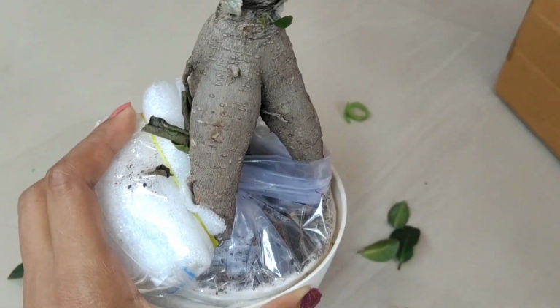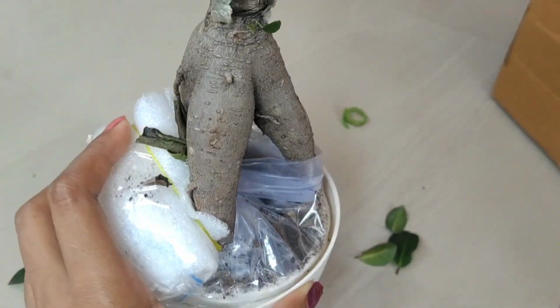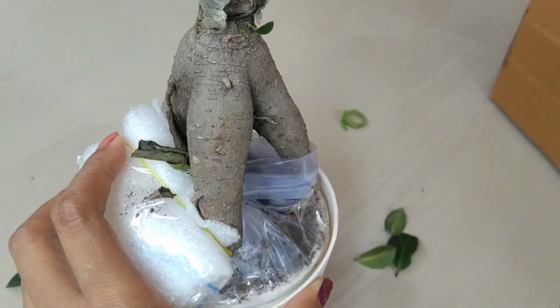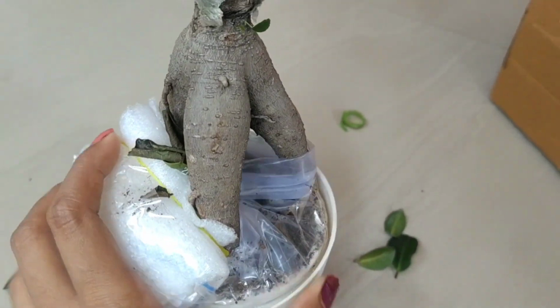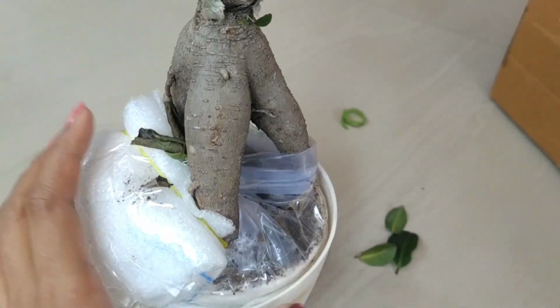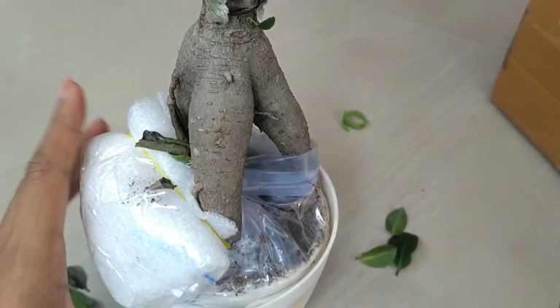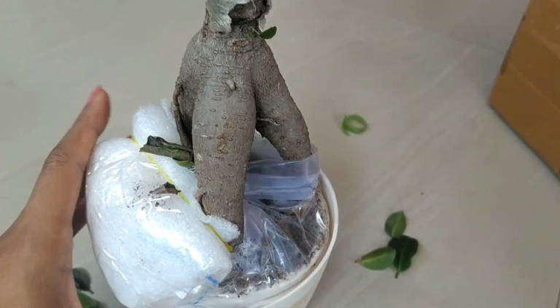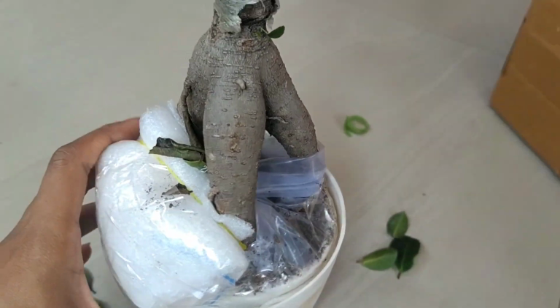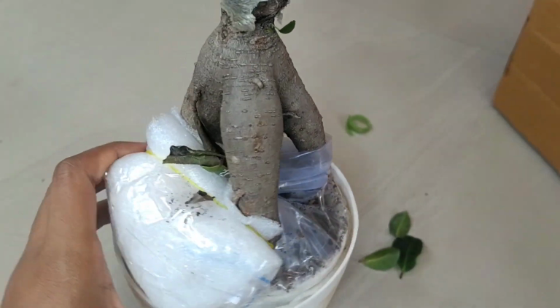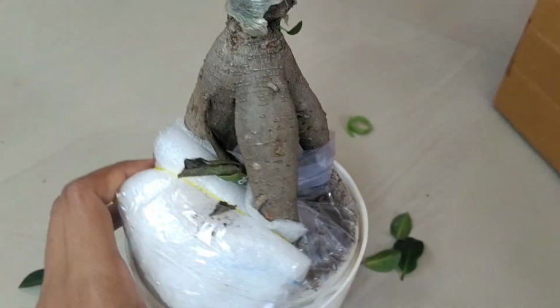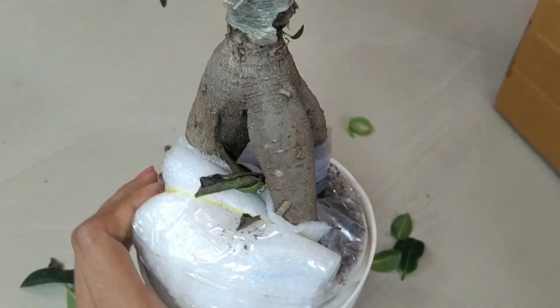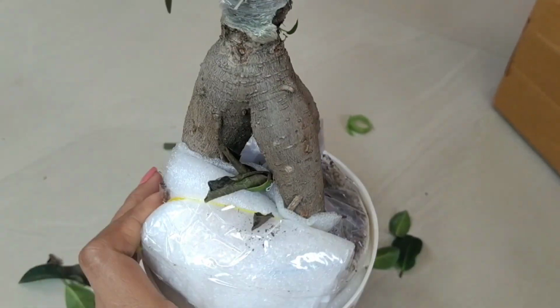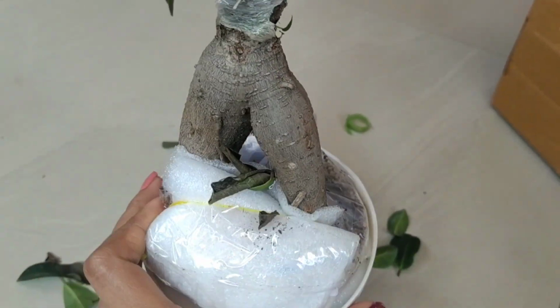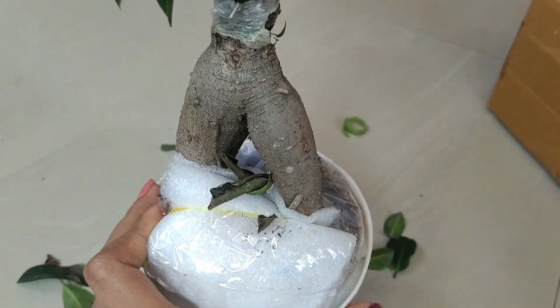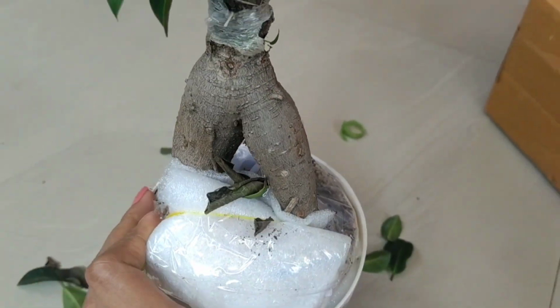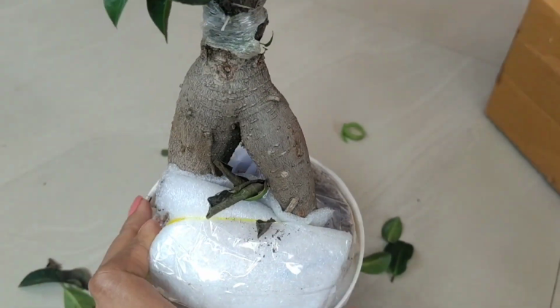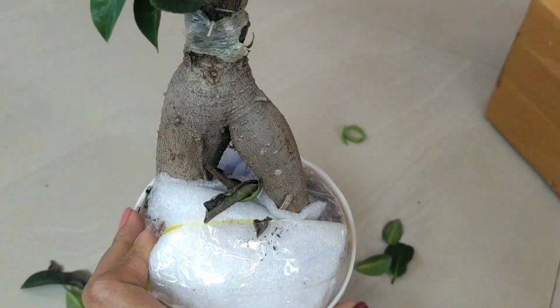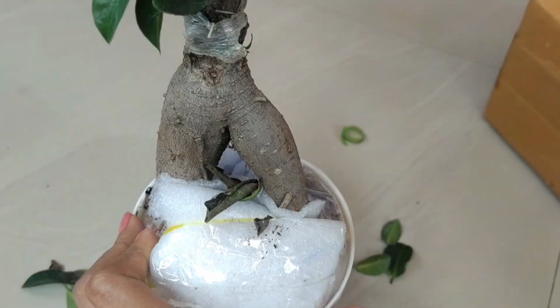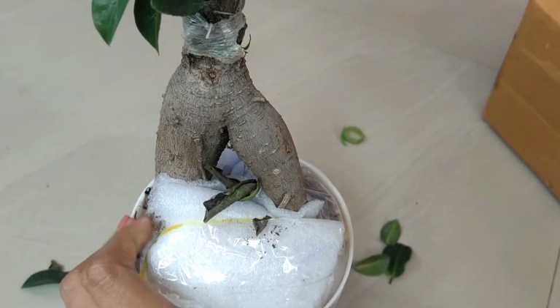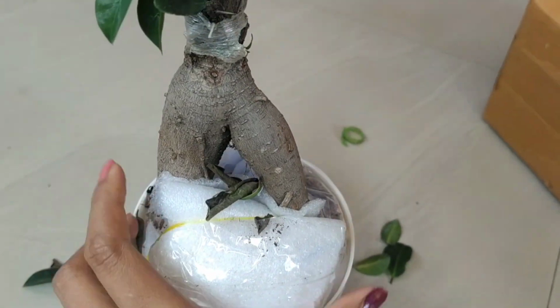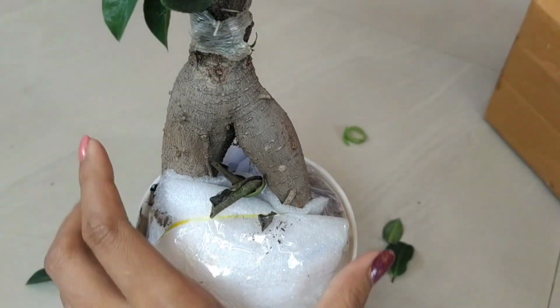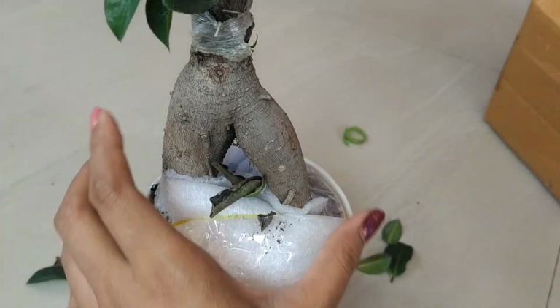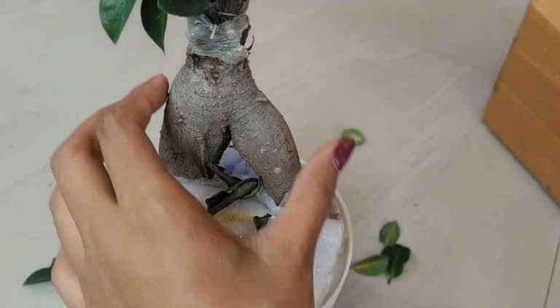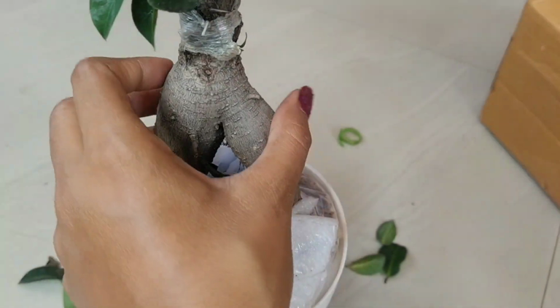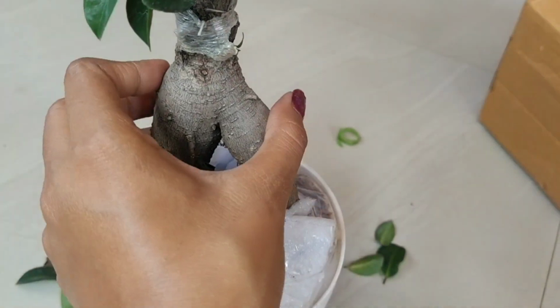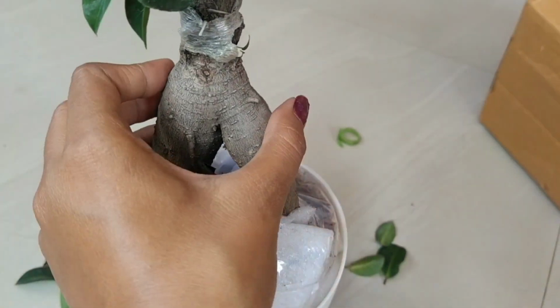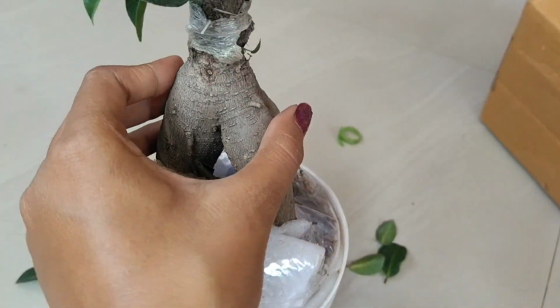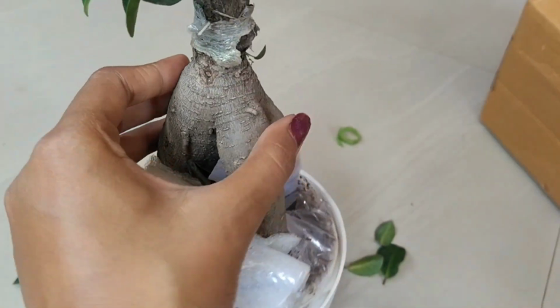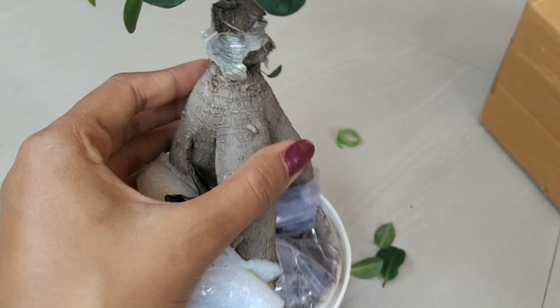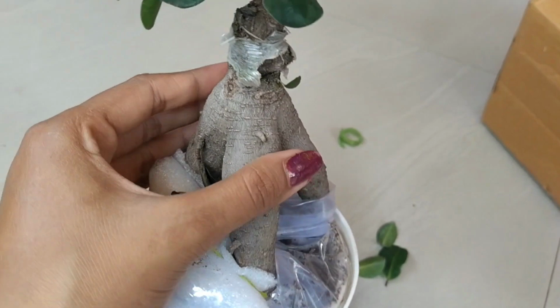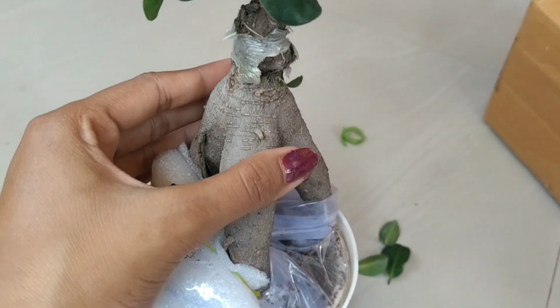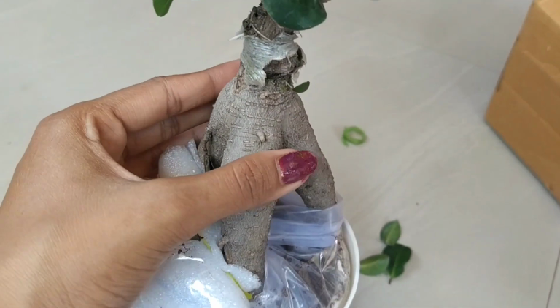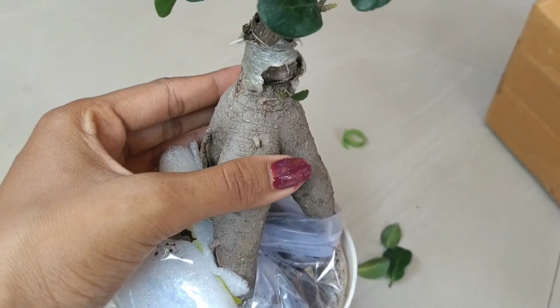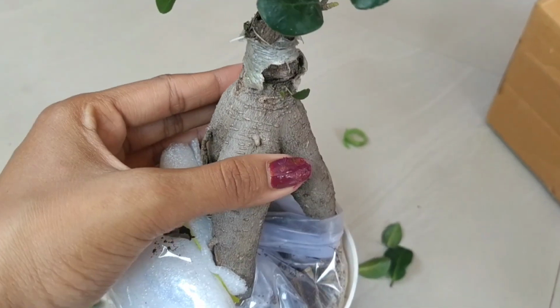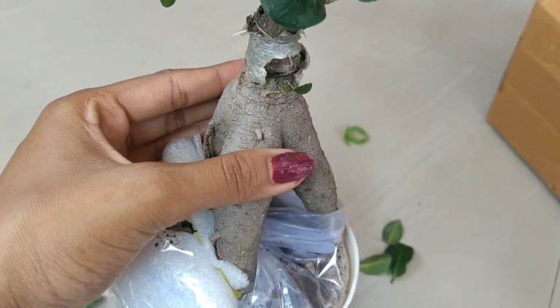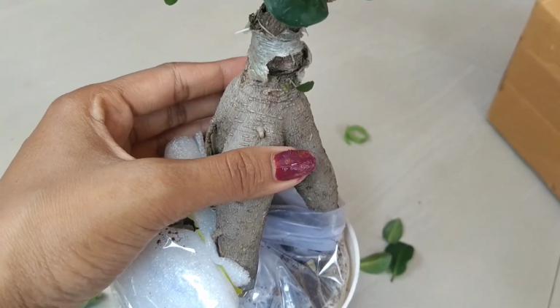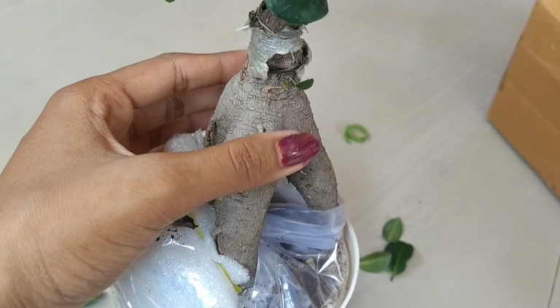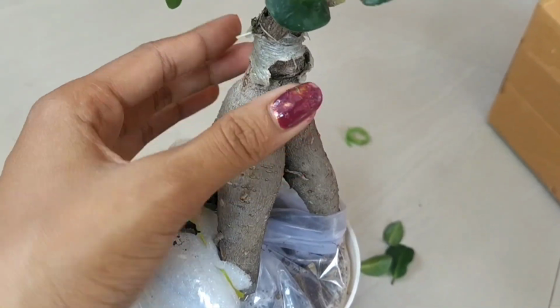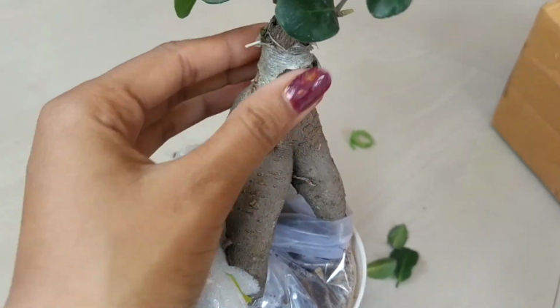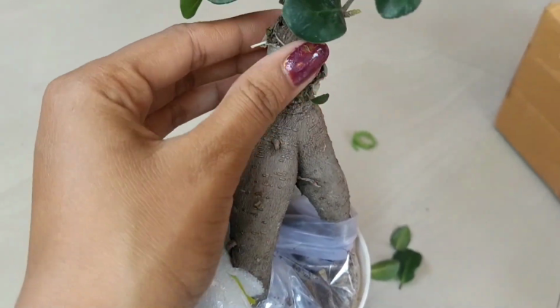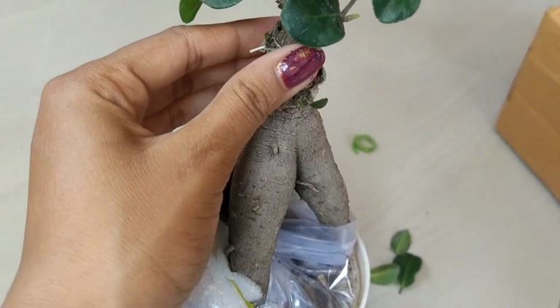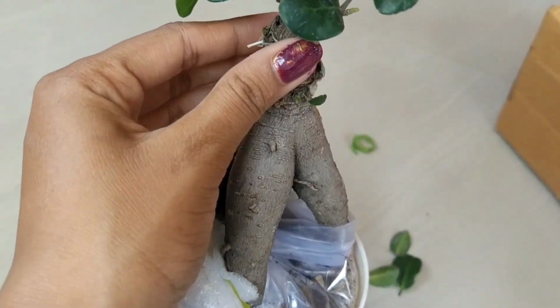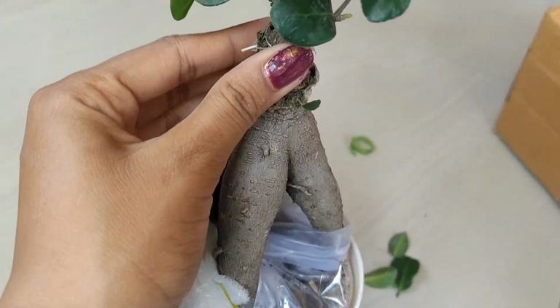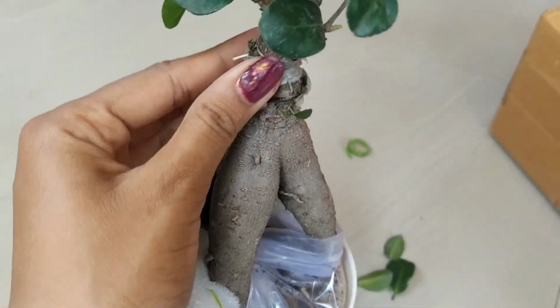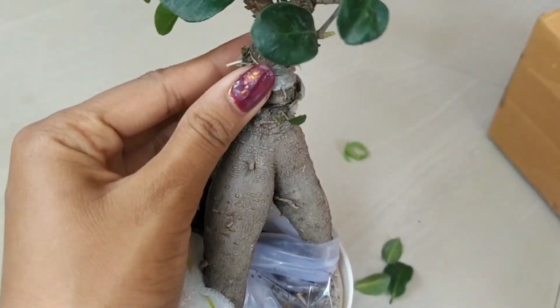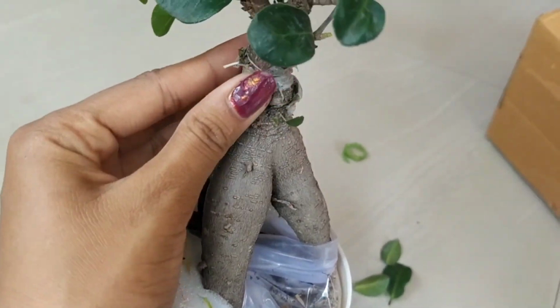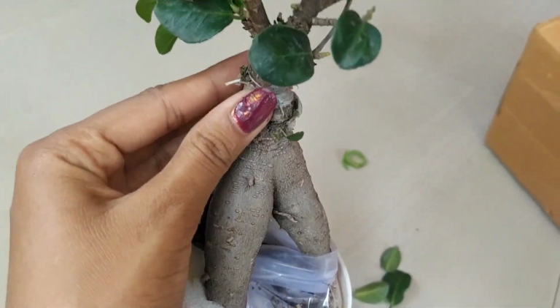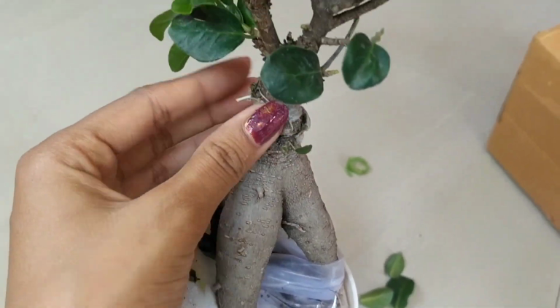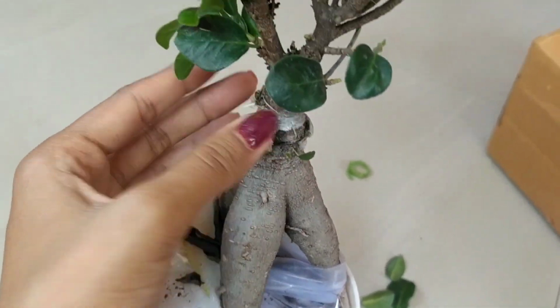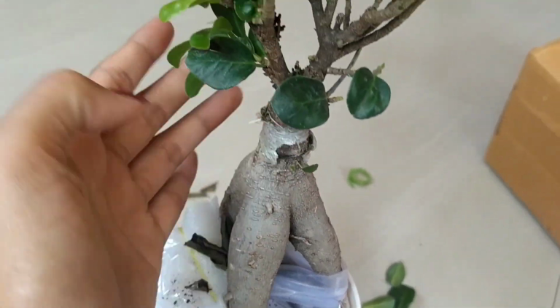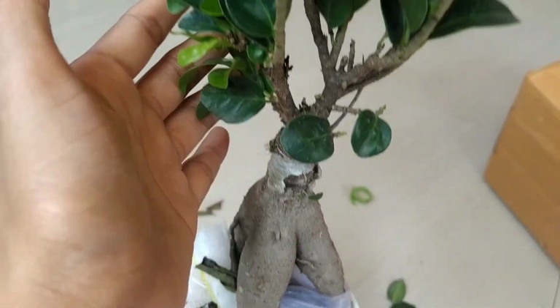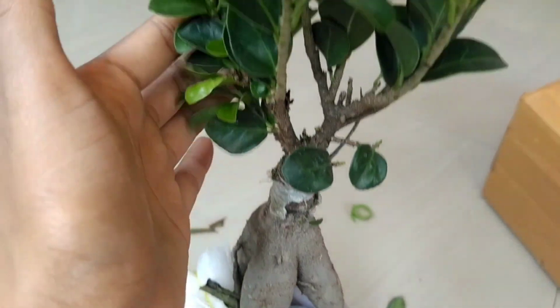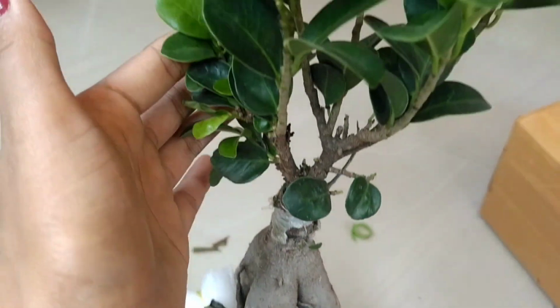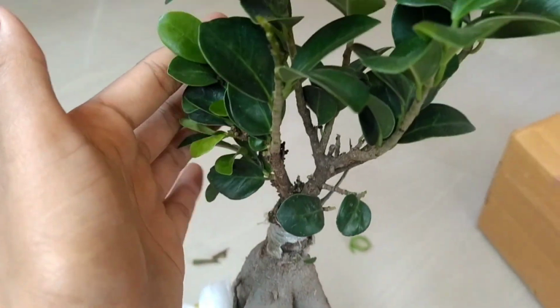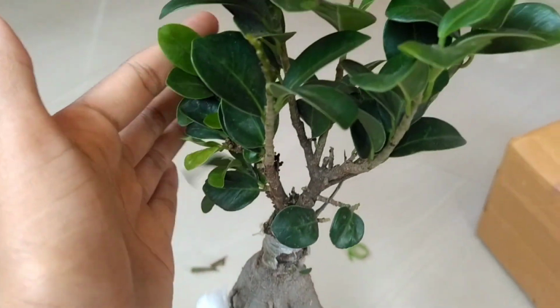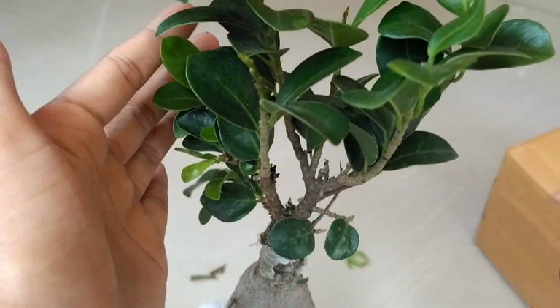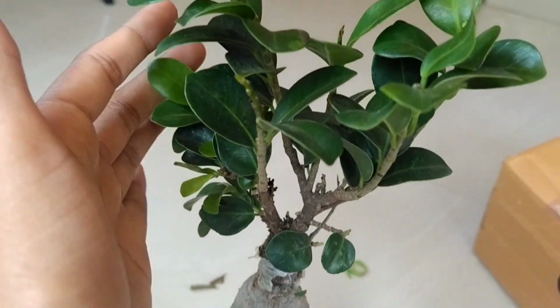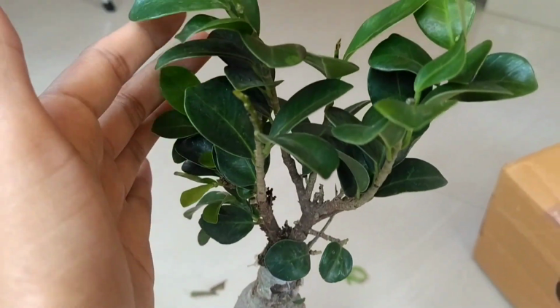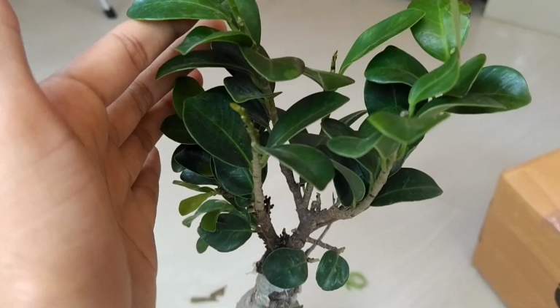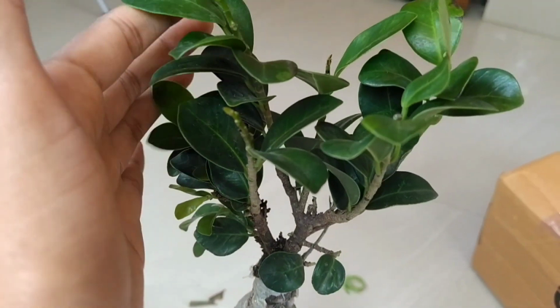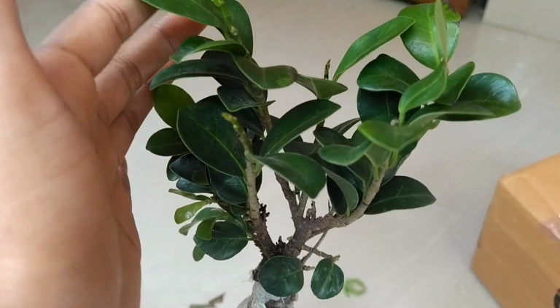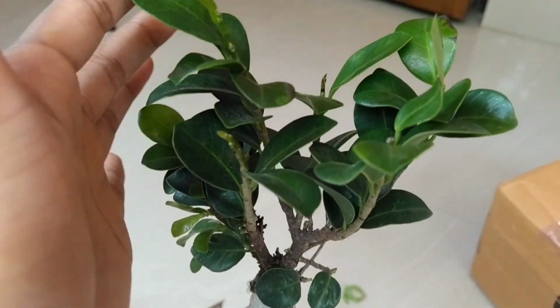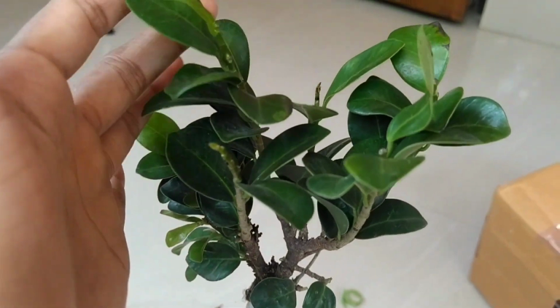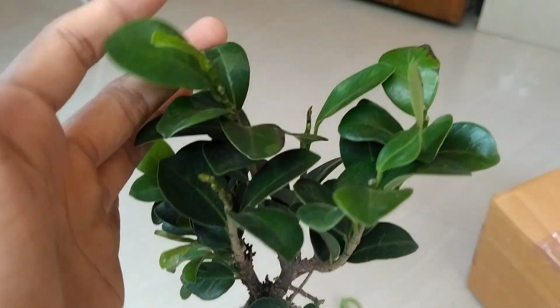The packaging of this week is better than the previous package, but the packaging is only good for a few days. This is a grafted bonsai.